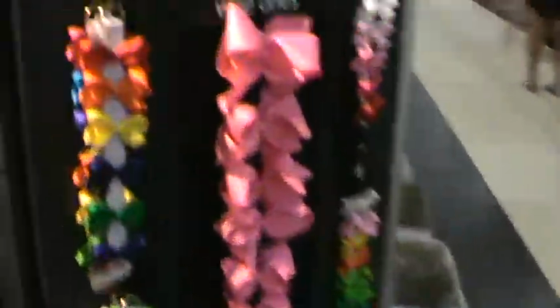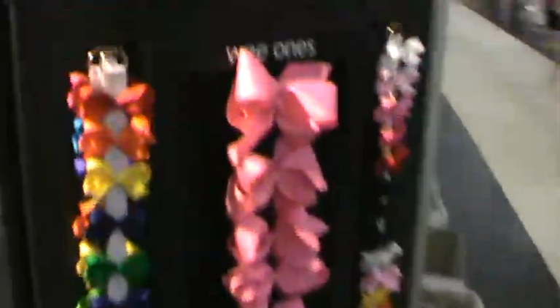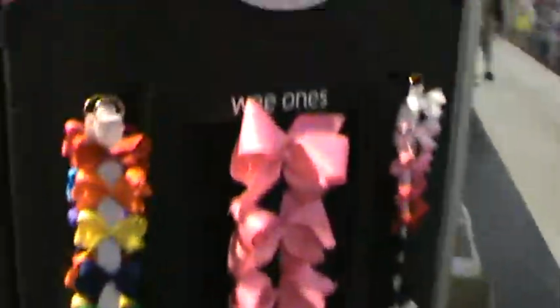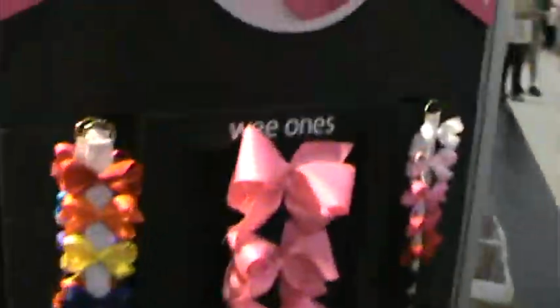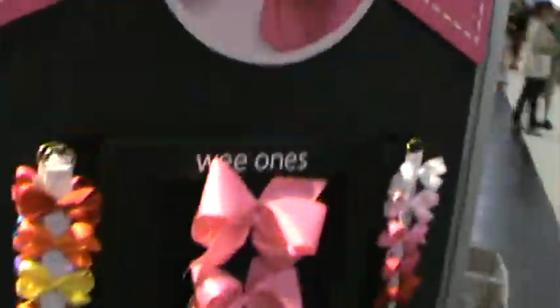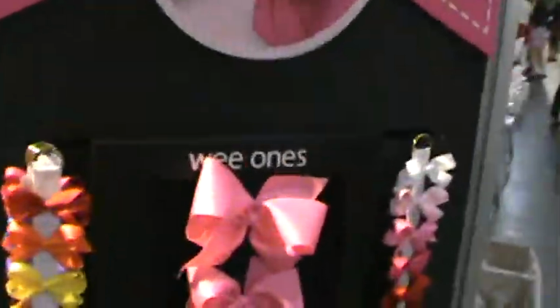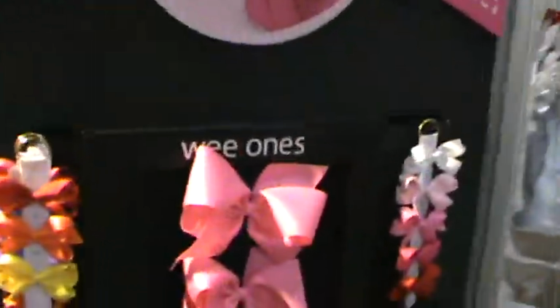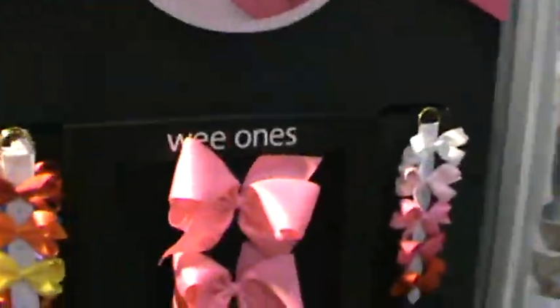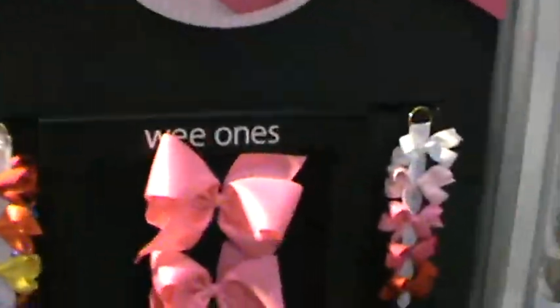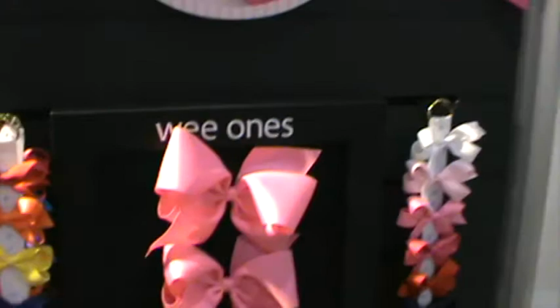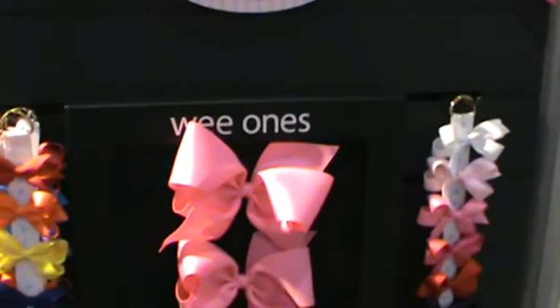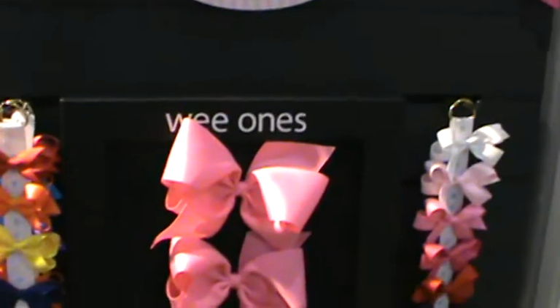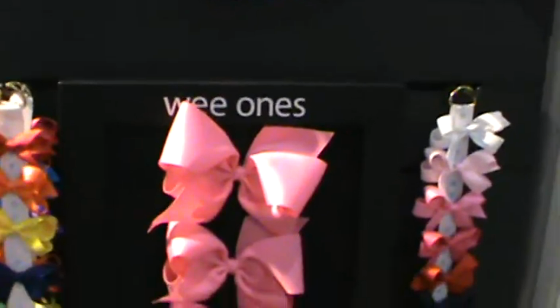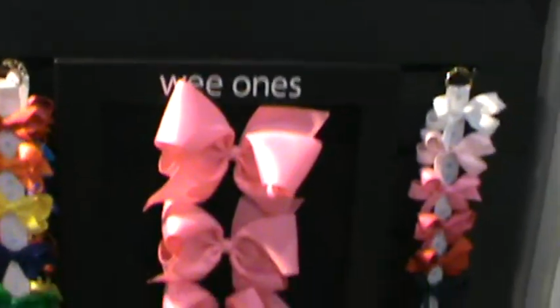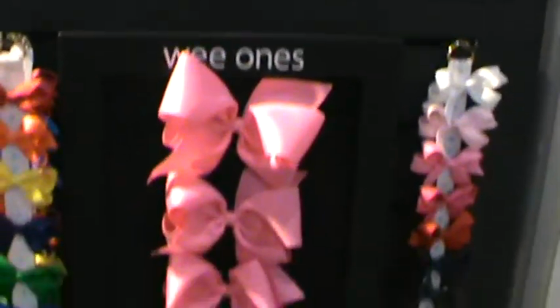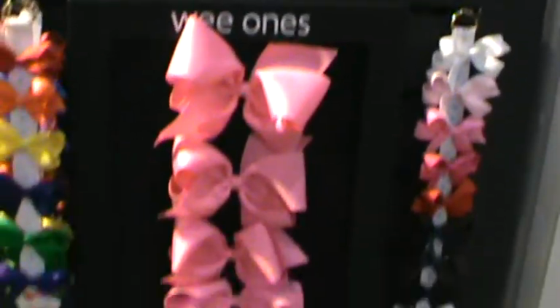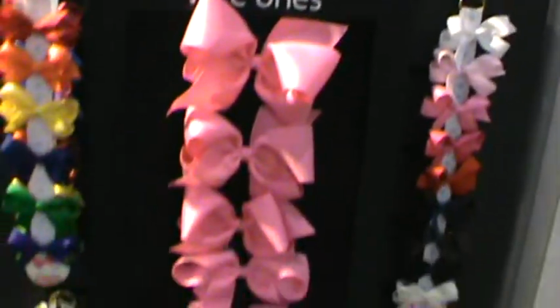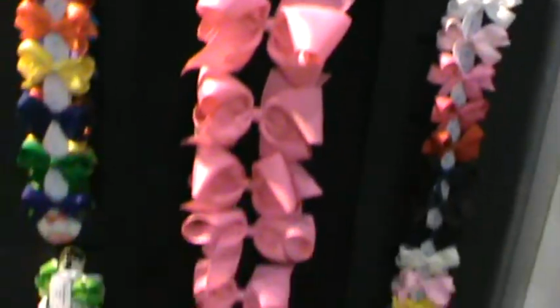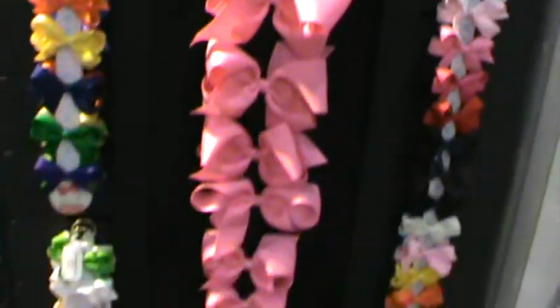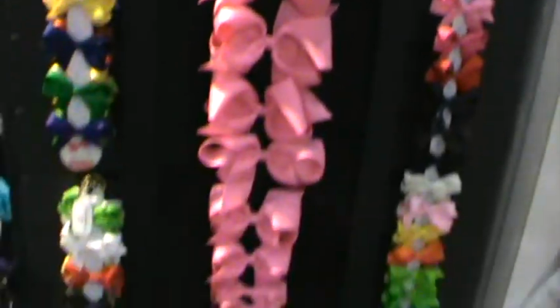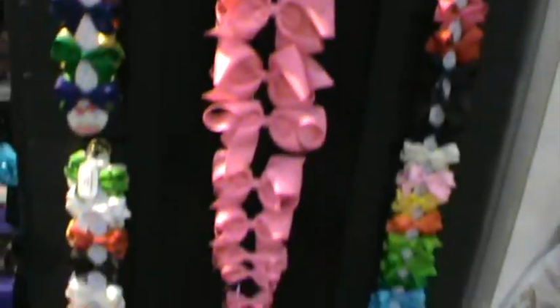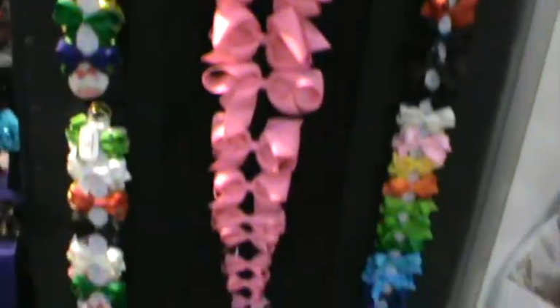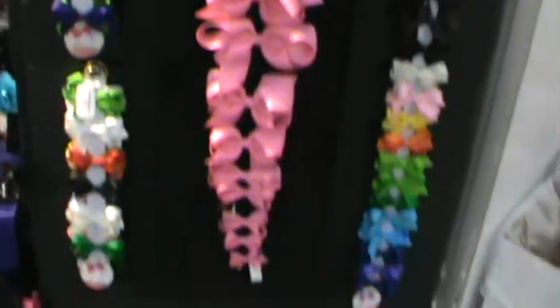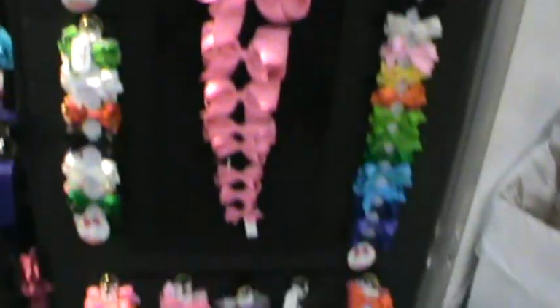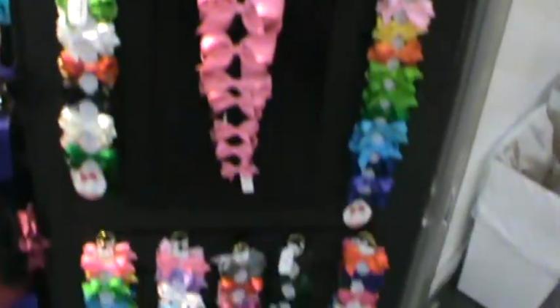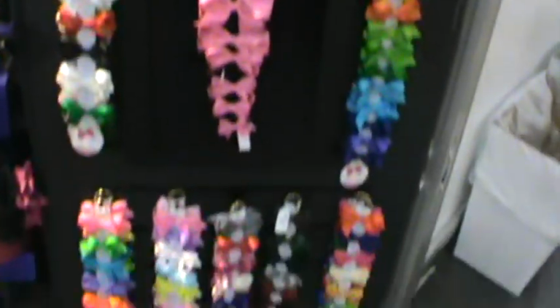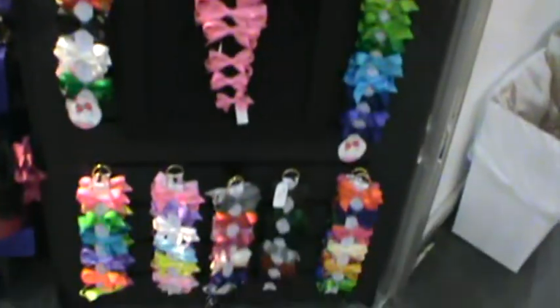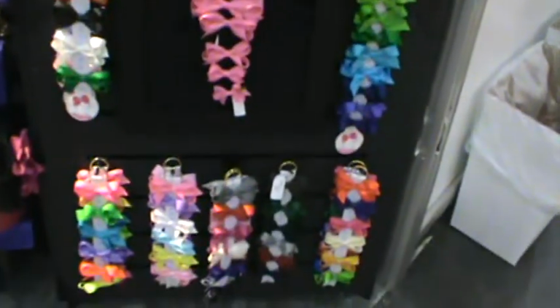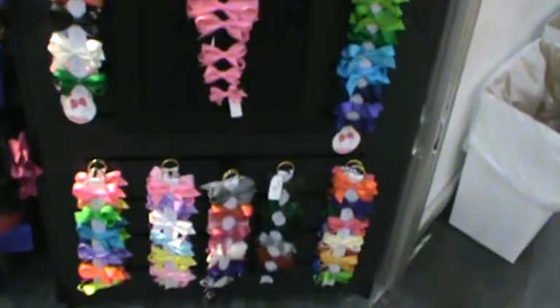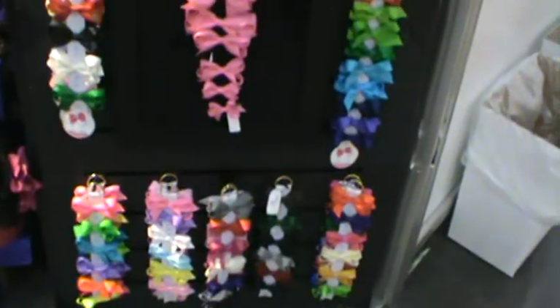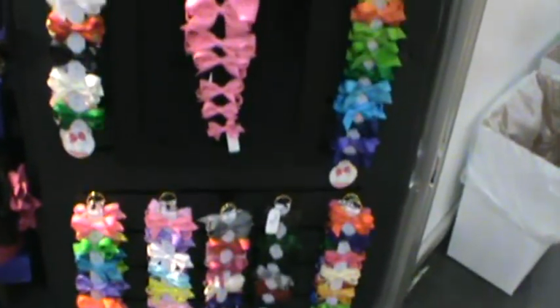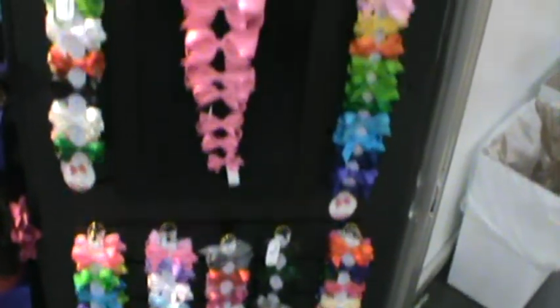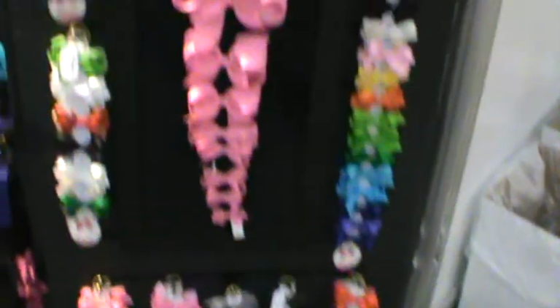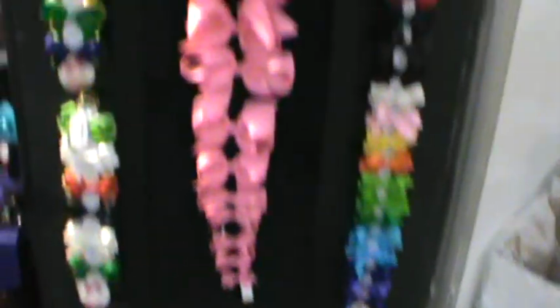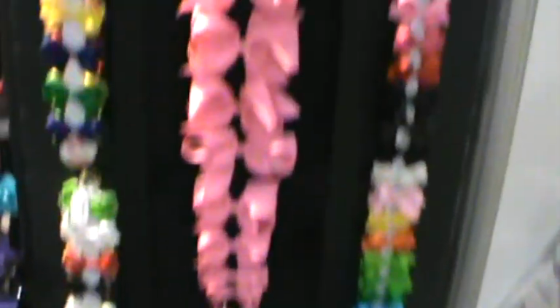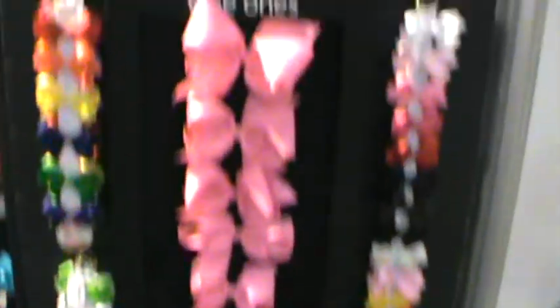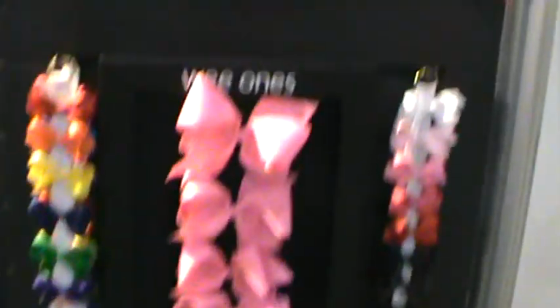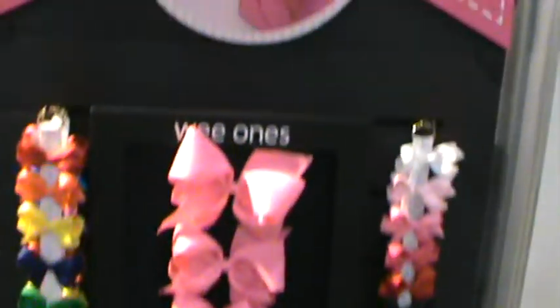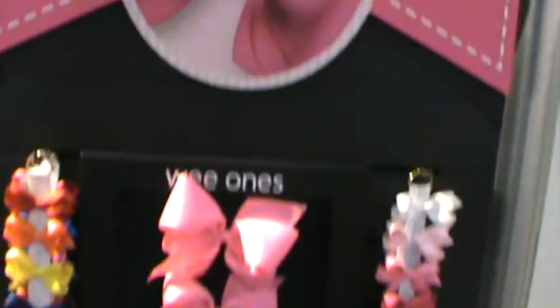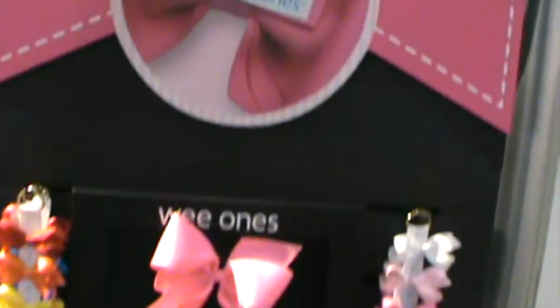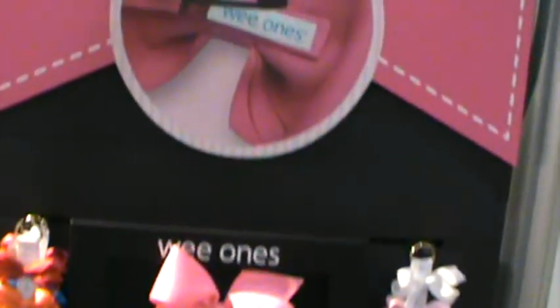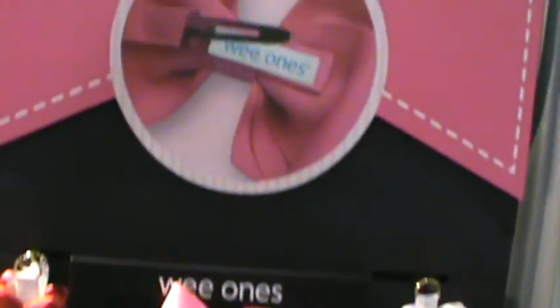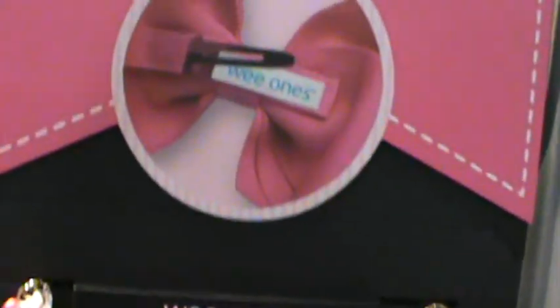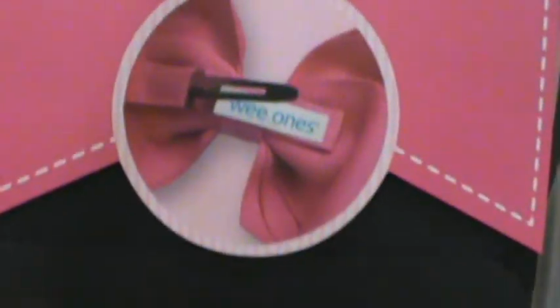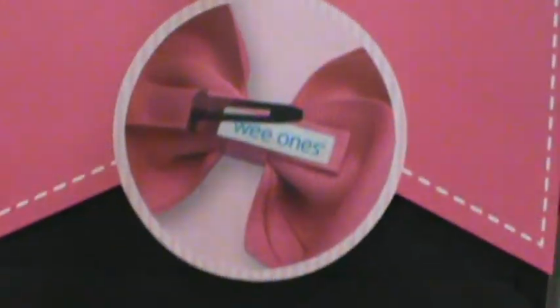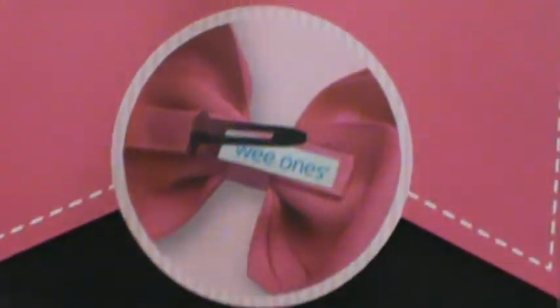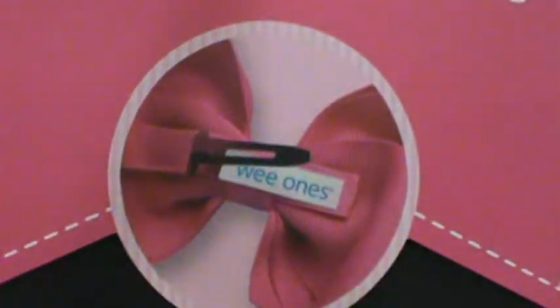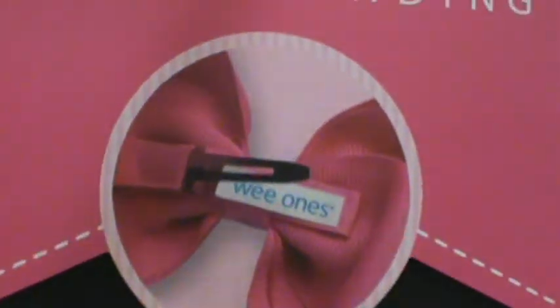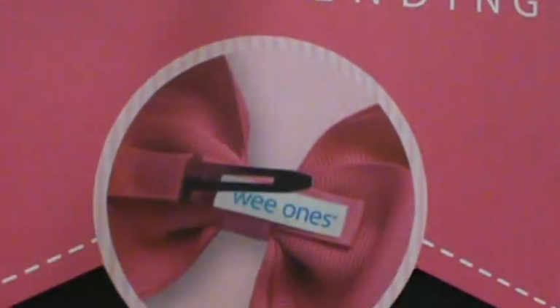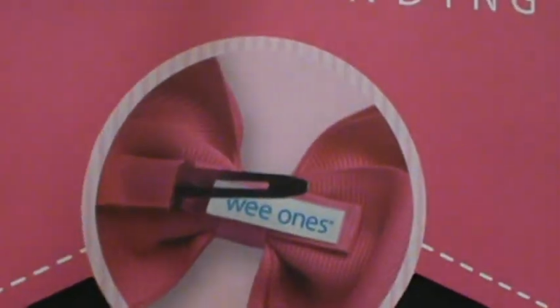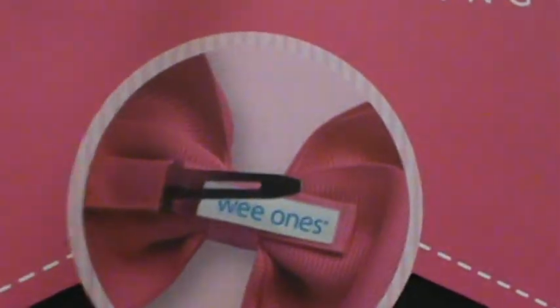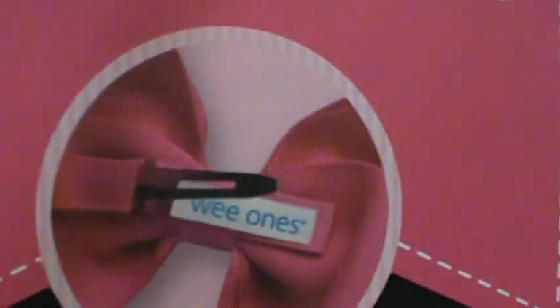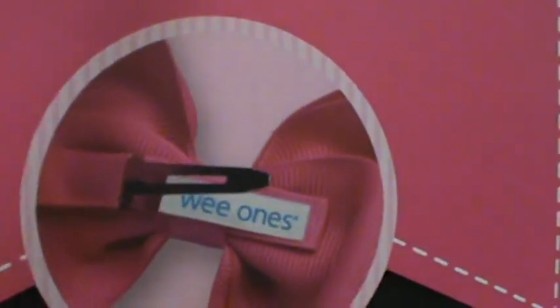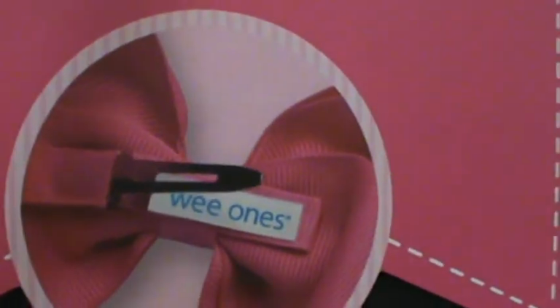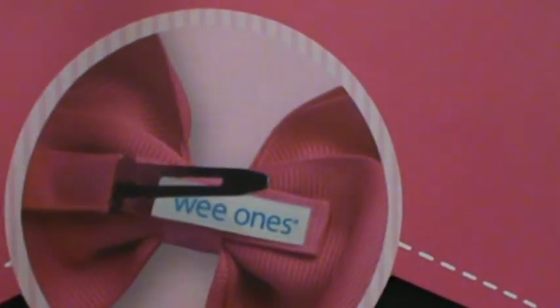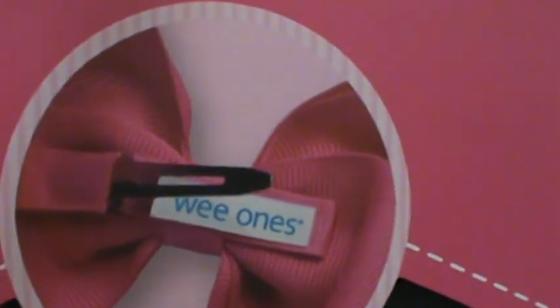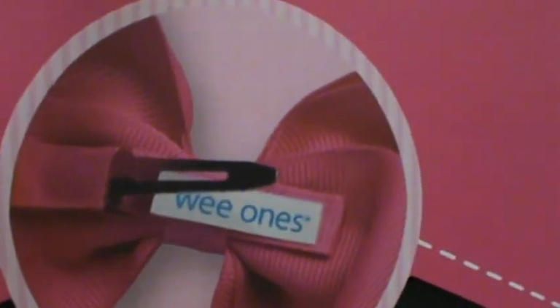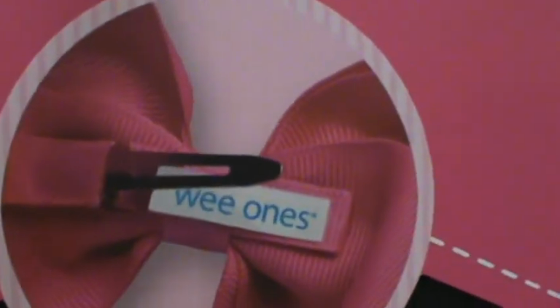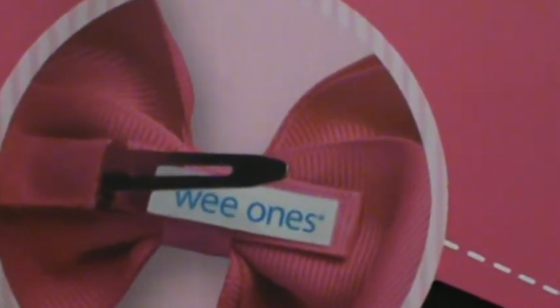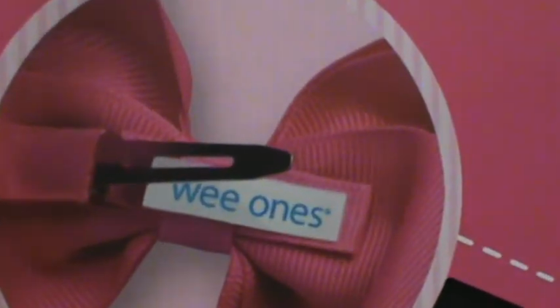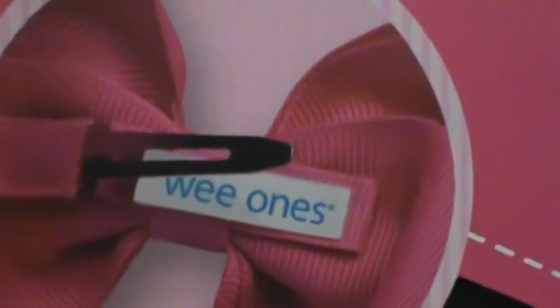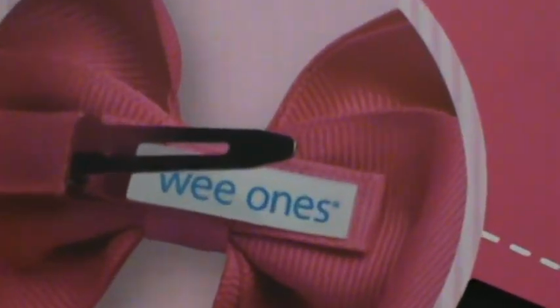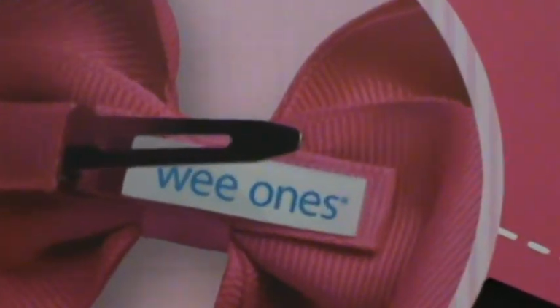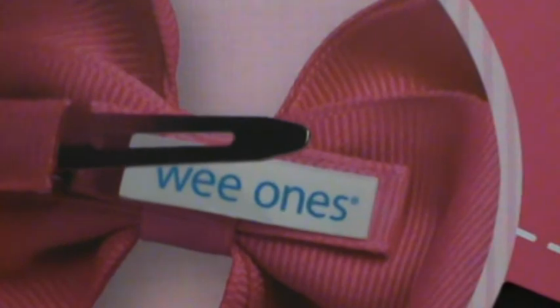This is their classic line of Wee Ones. They have a Facebook page — it's Wee Ones Accessory. The website is weeones.com.